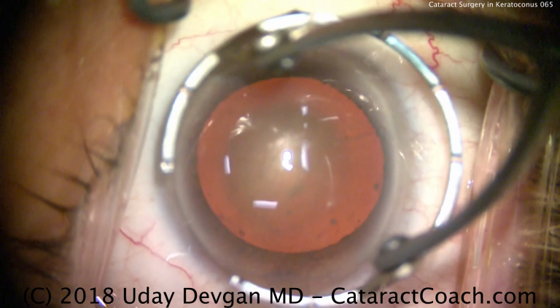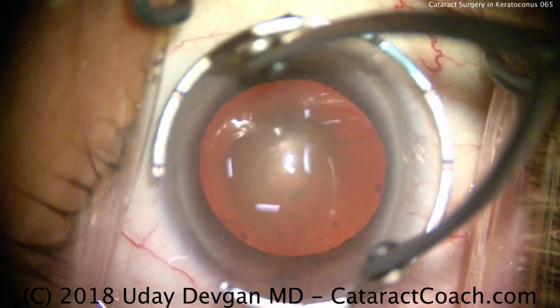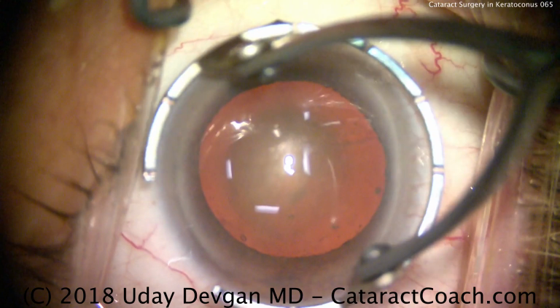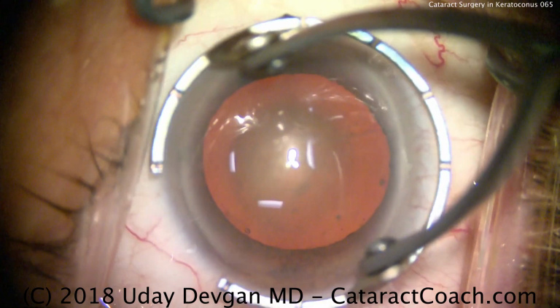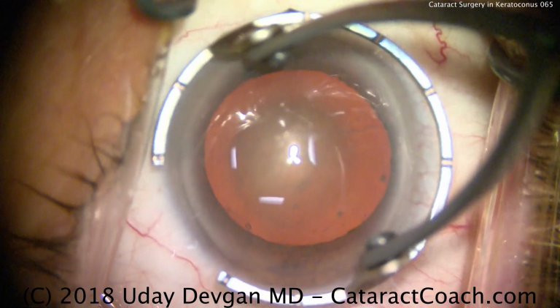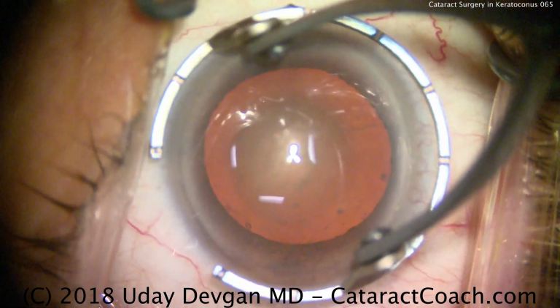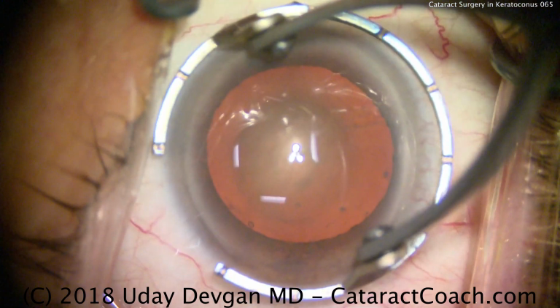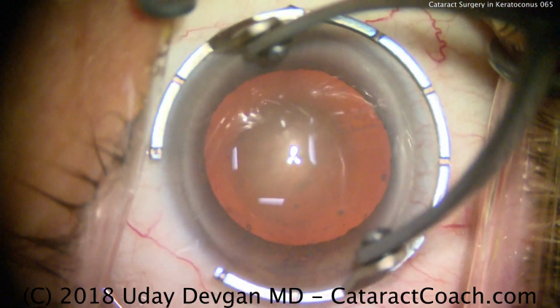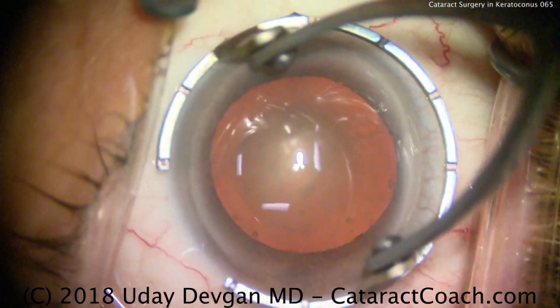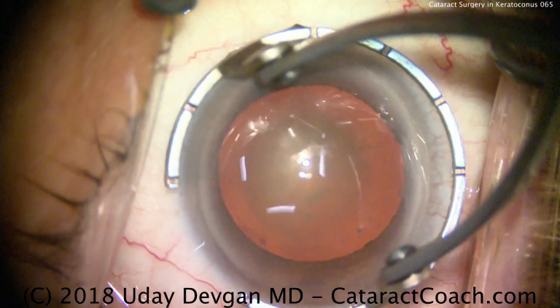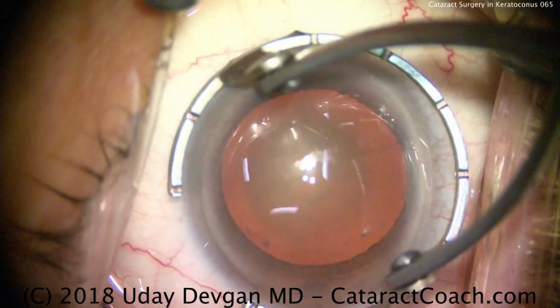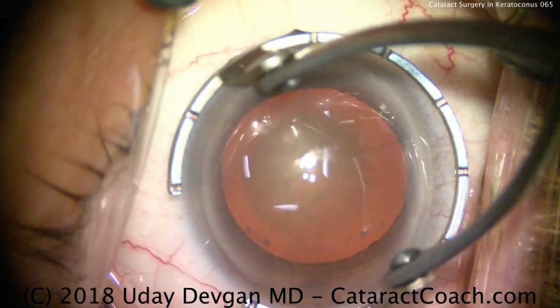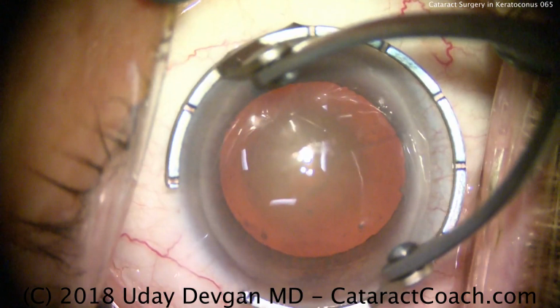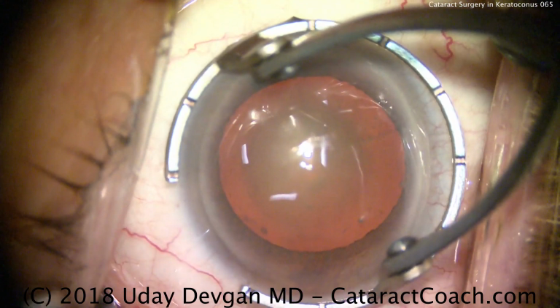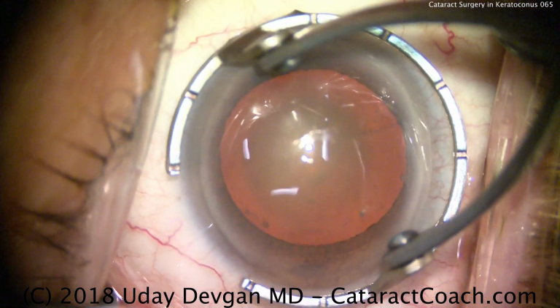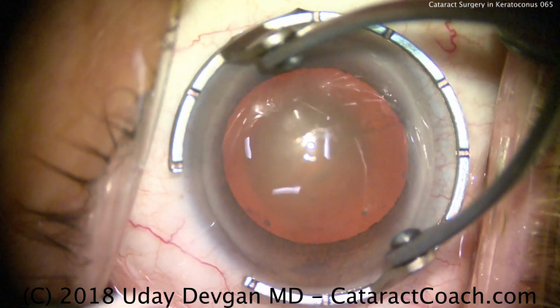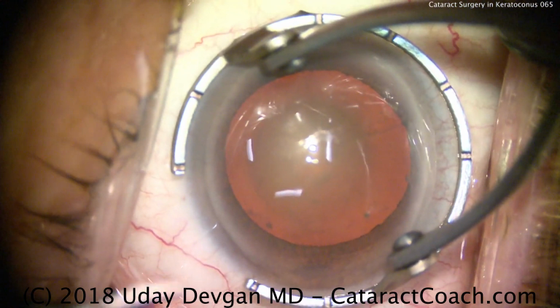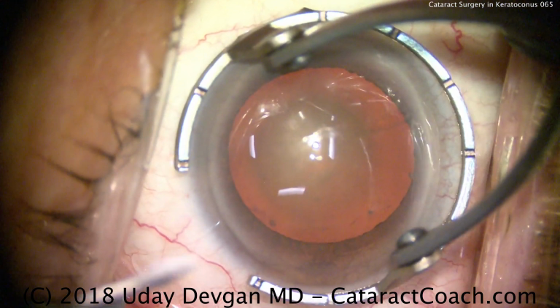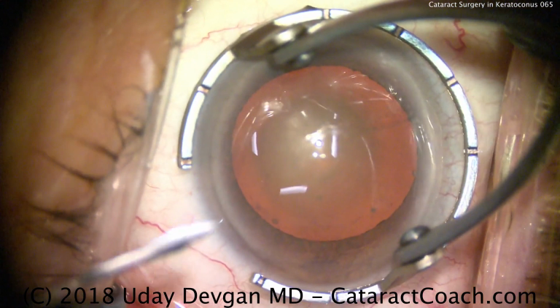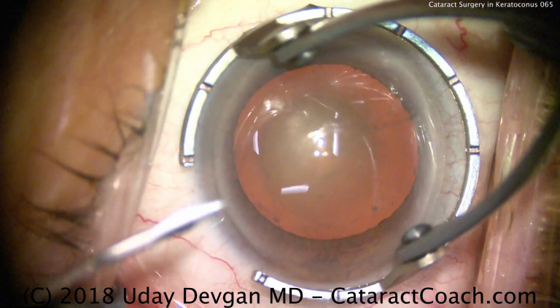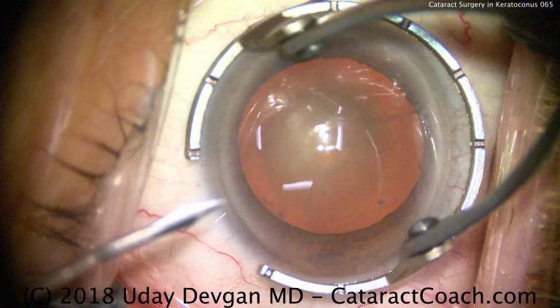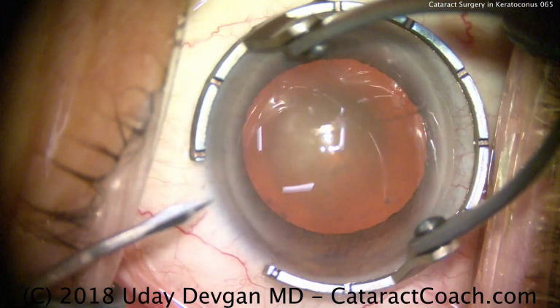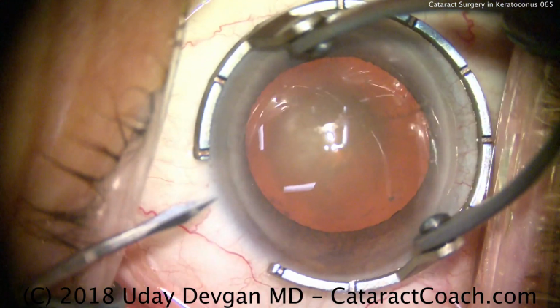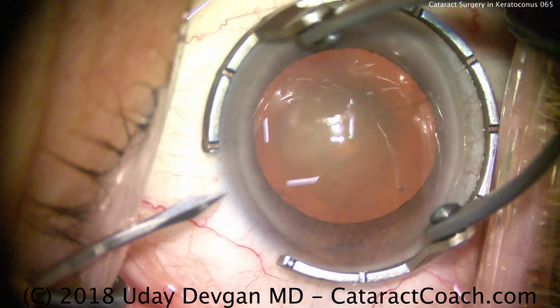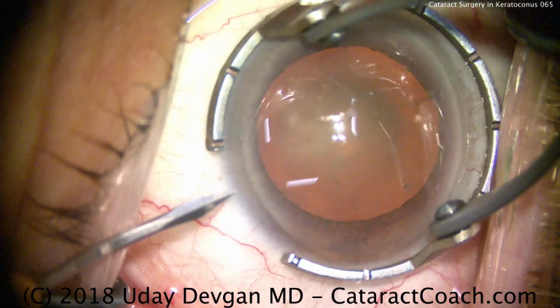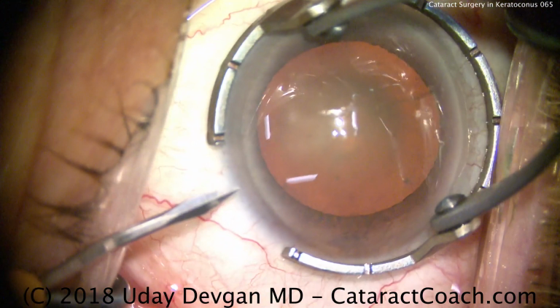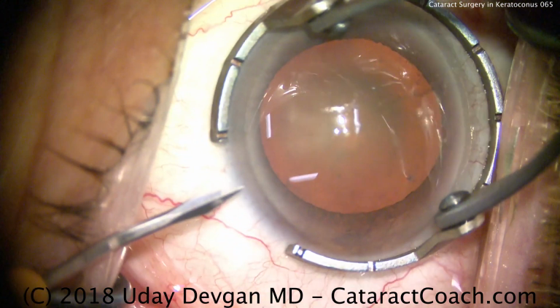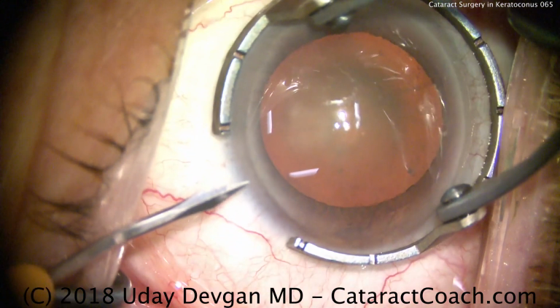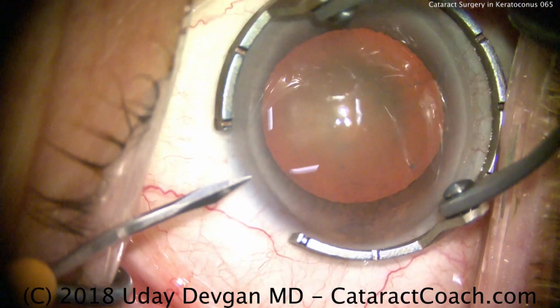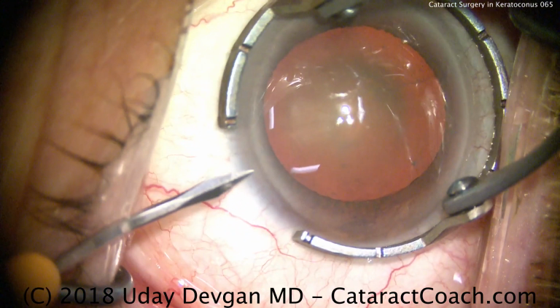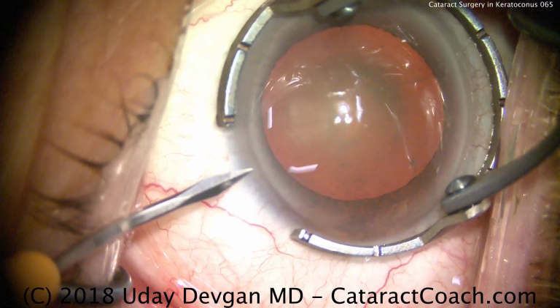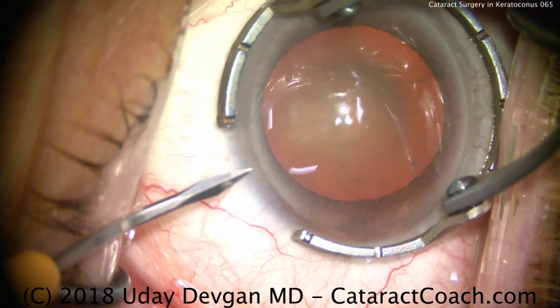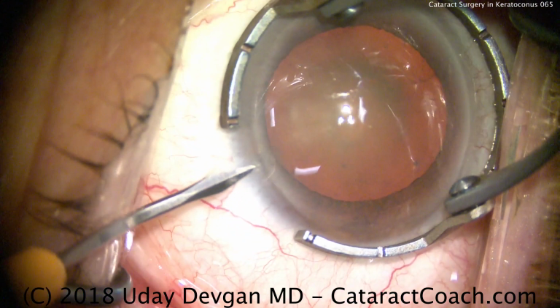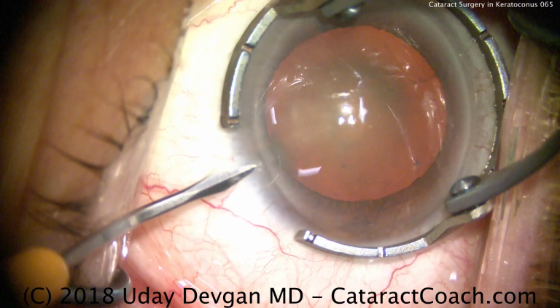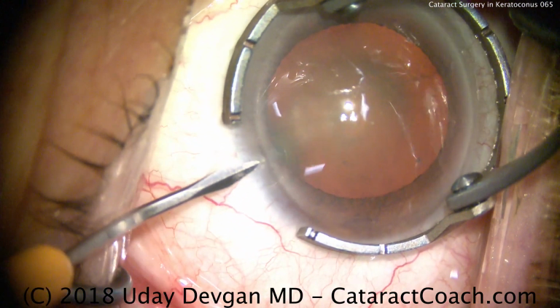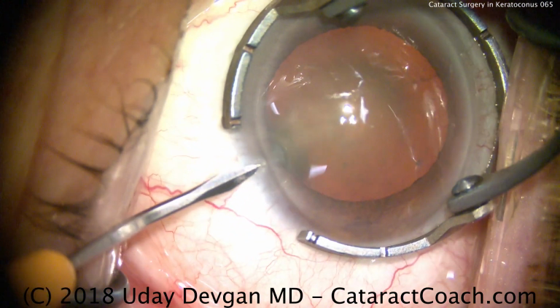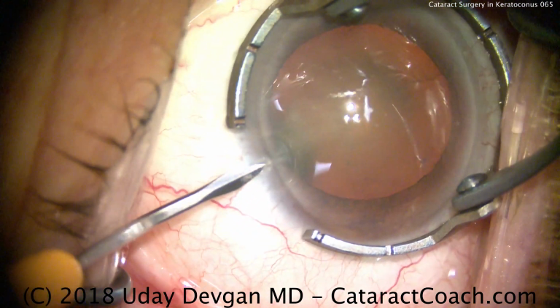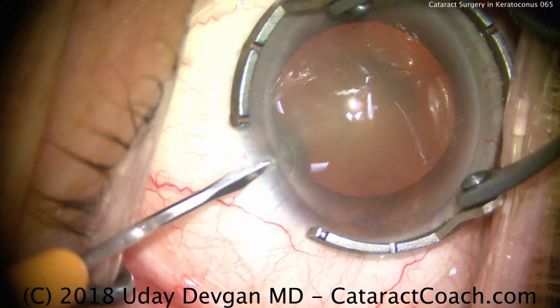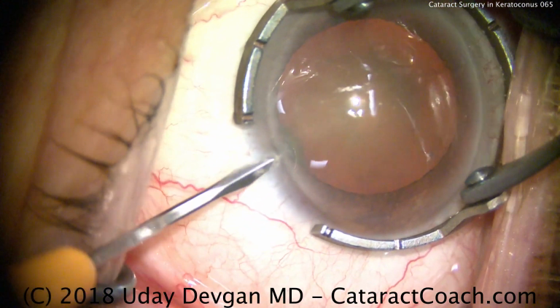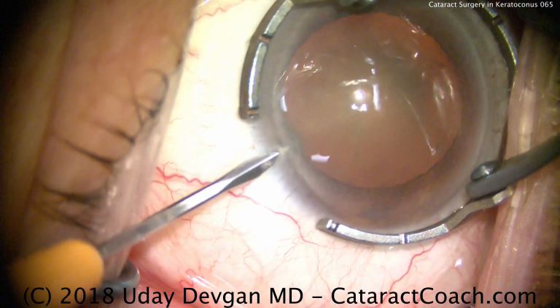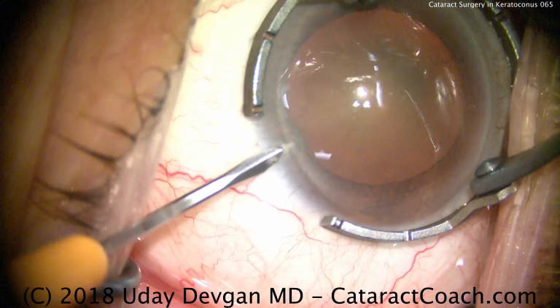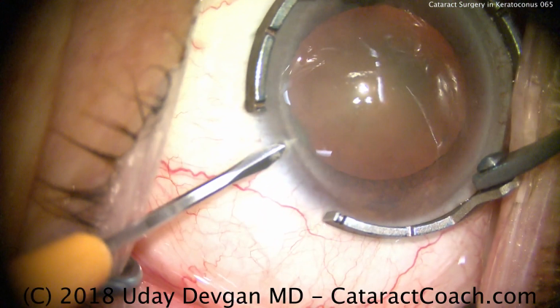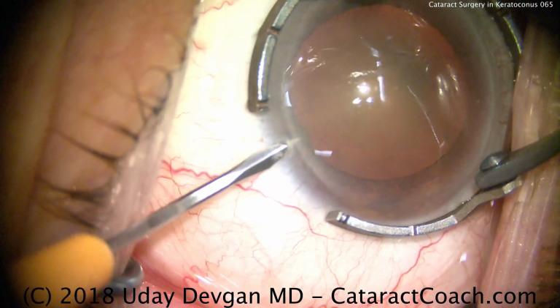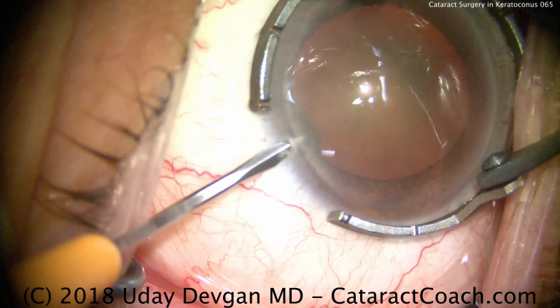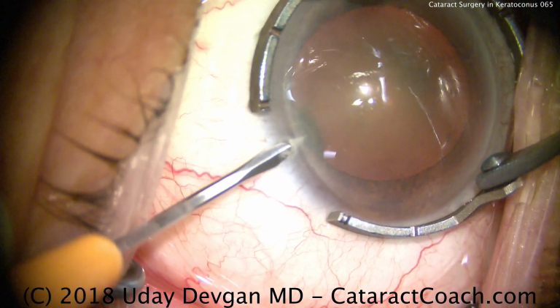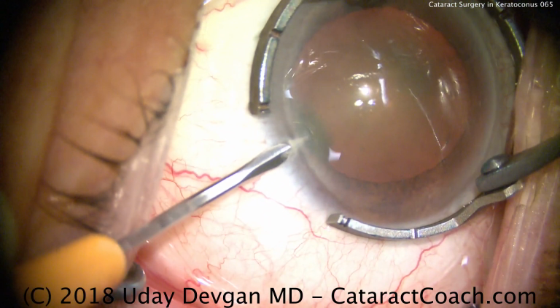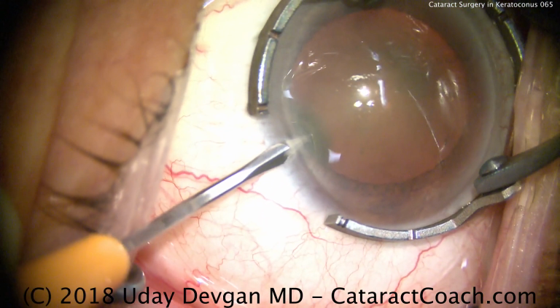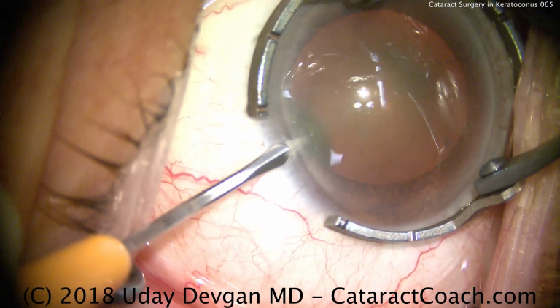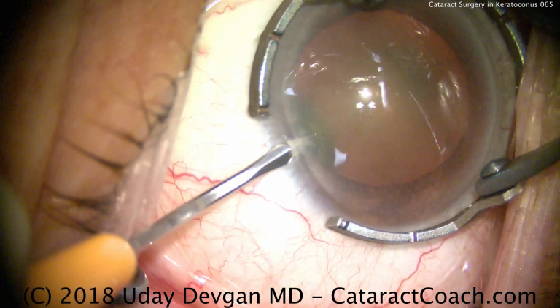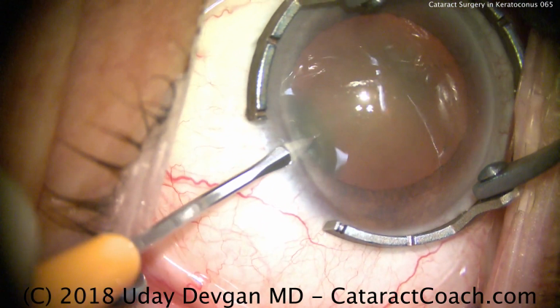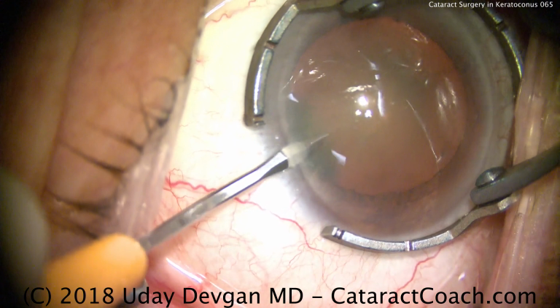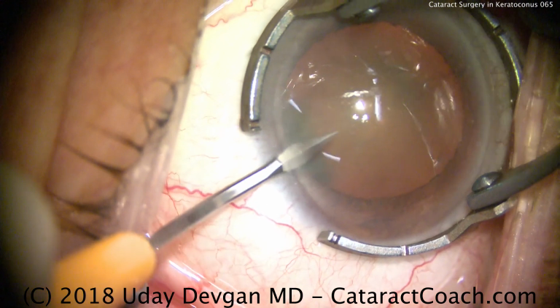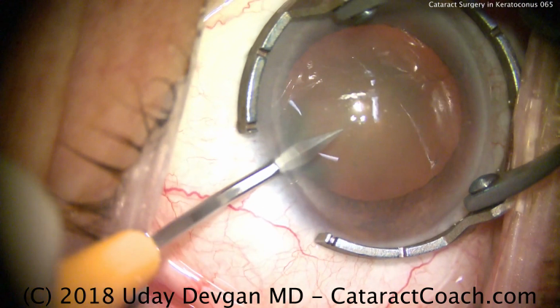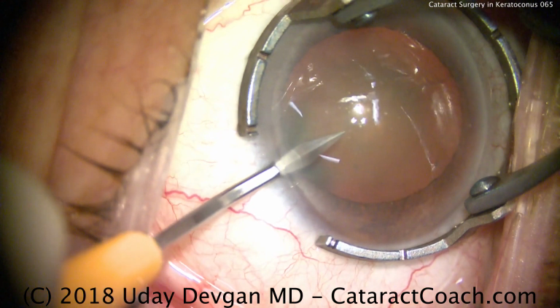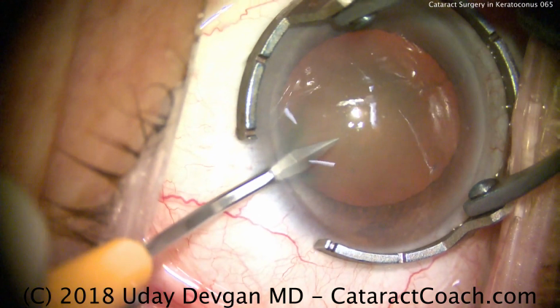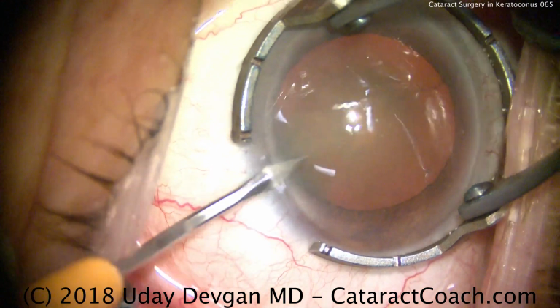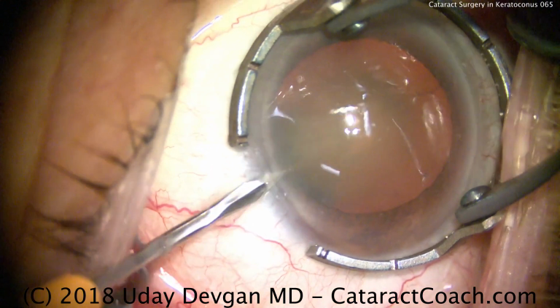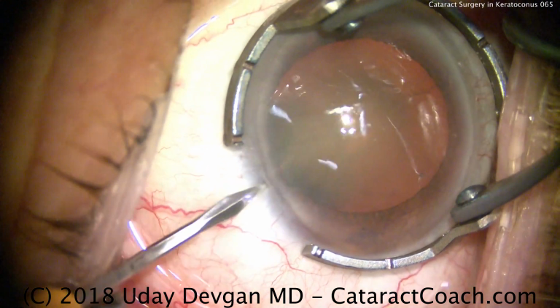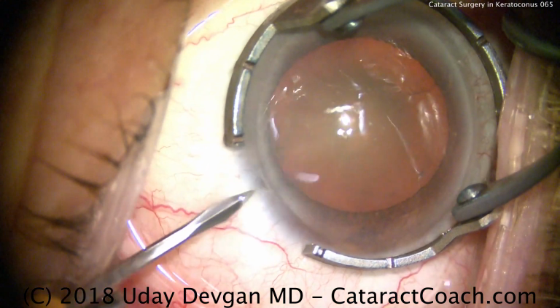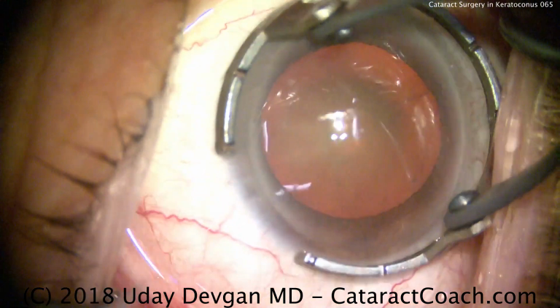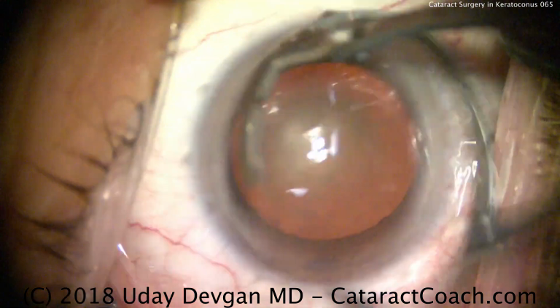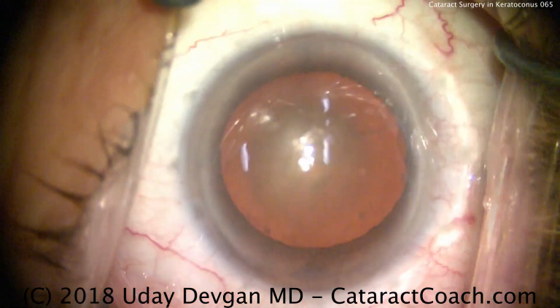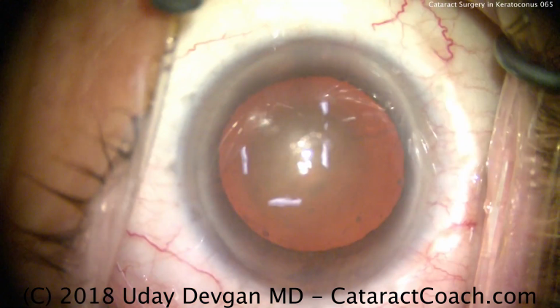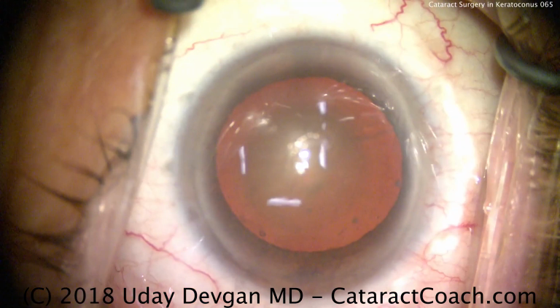CataractCoach.com — cataract surgery in a patient with keratoconus. How is that going to be different? Let me teach you.